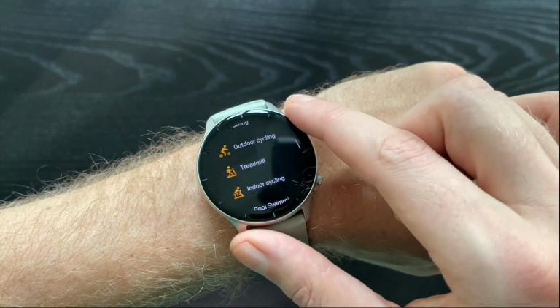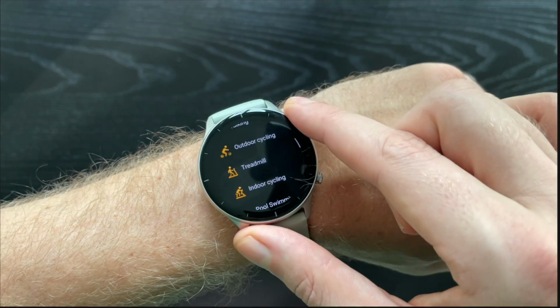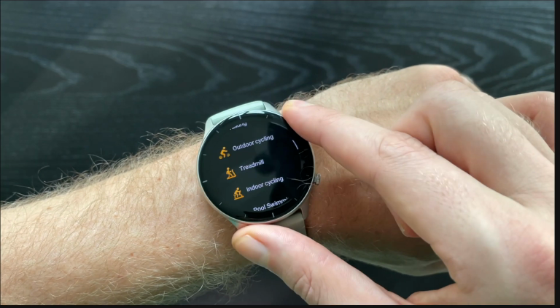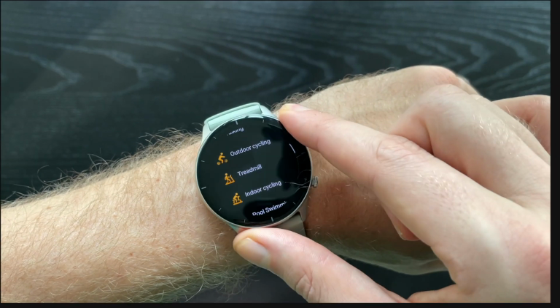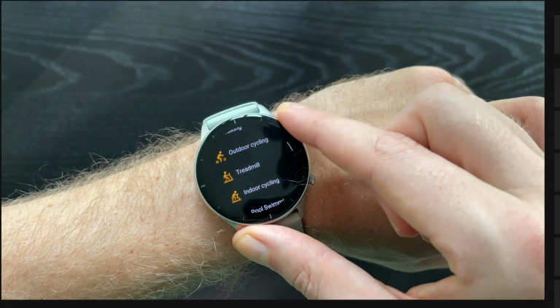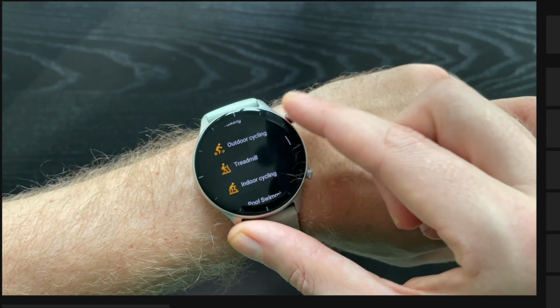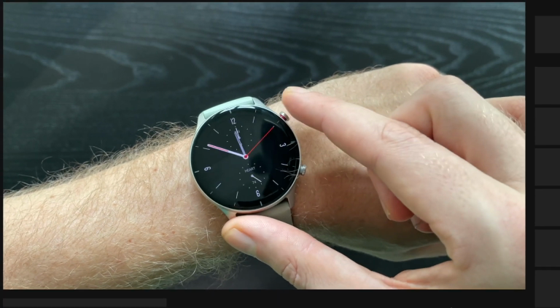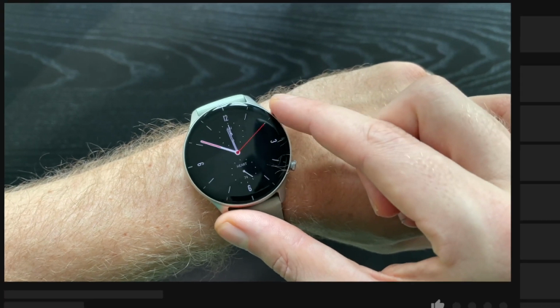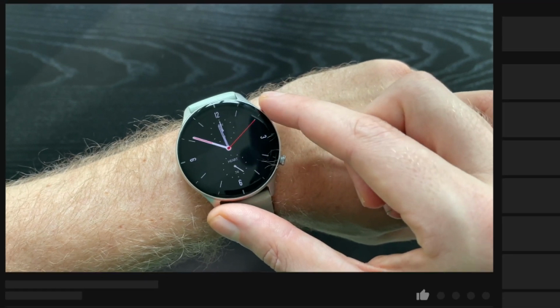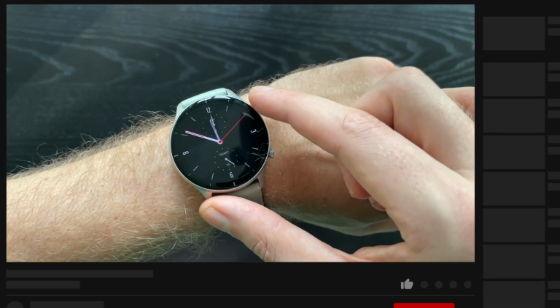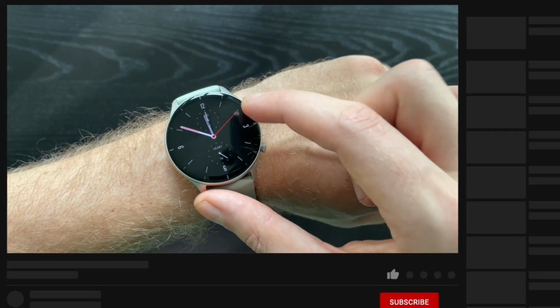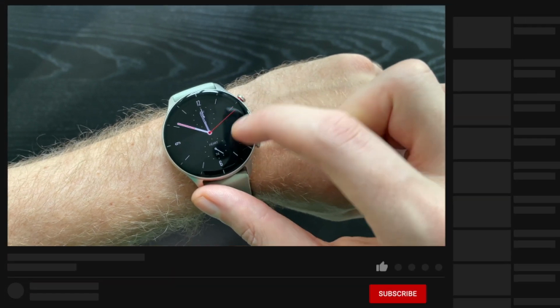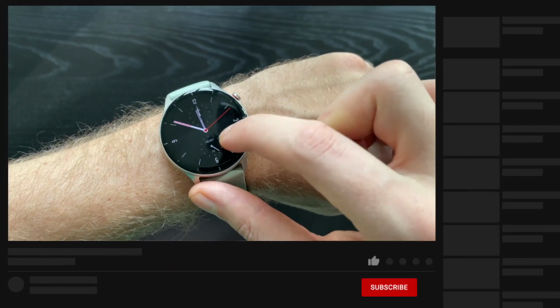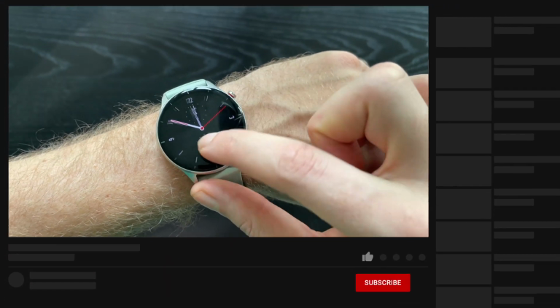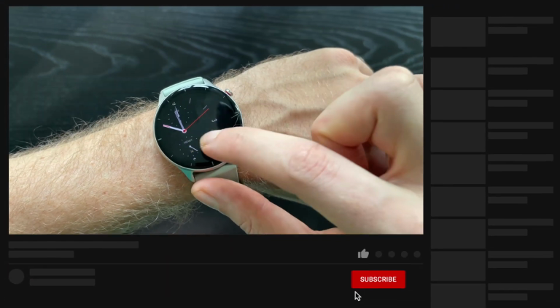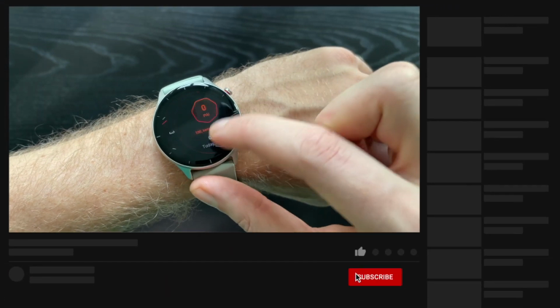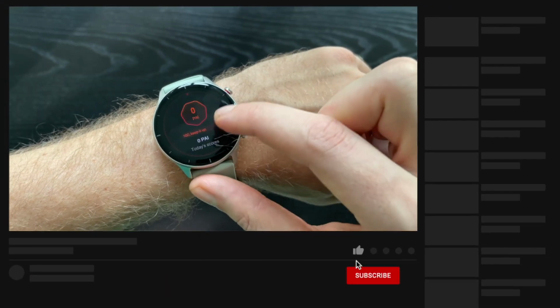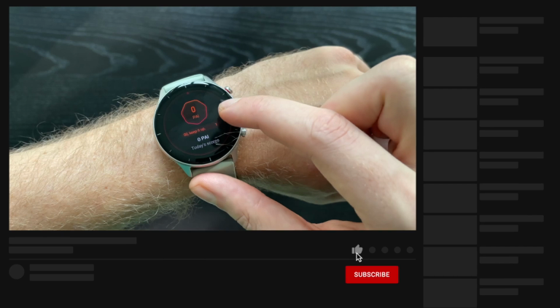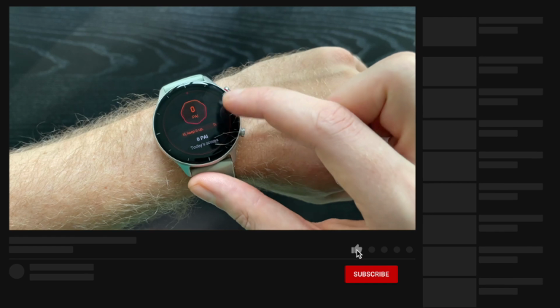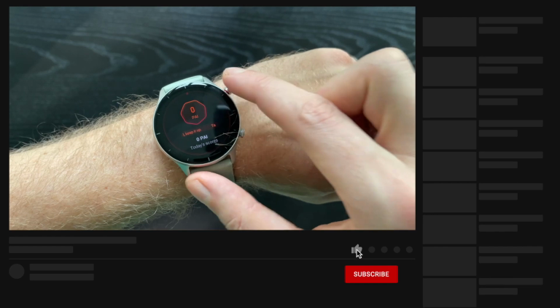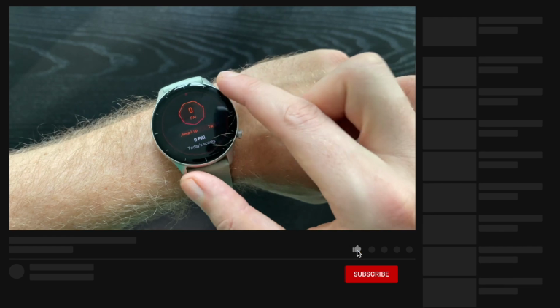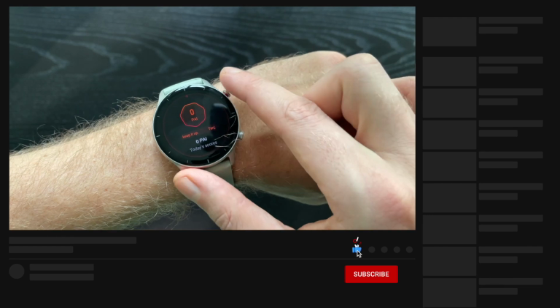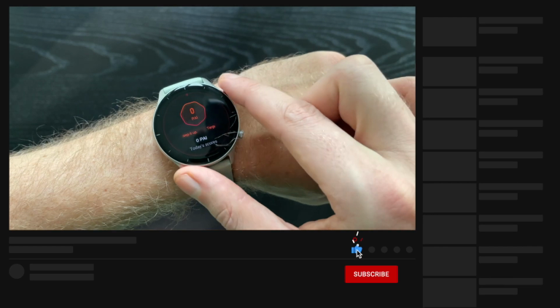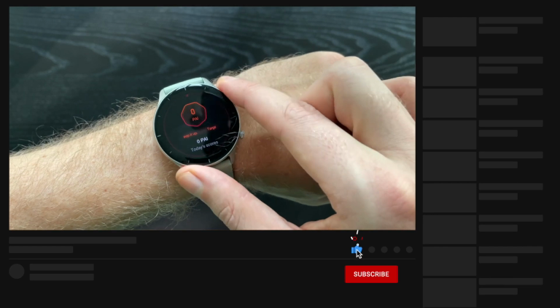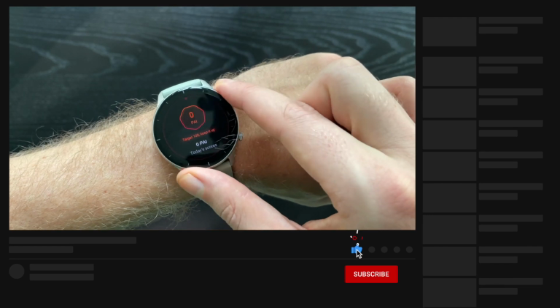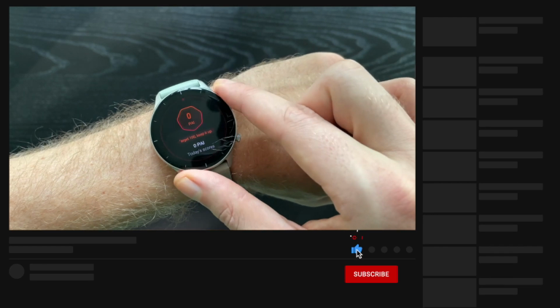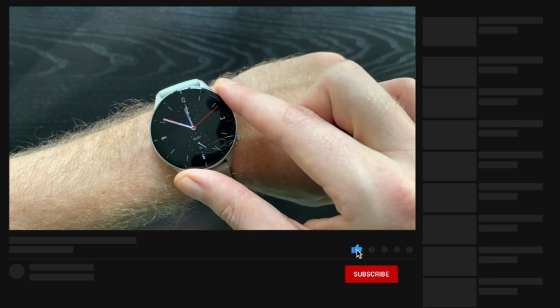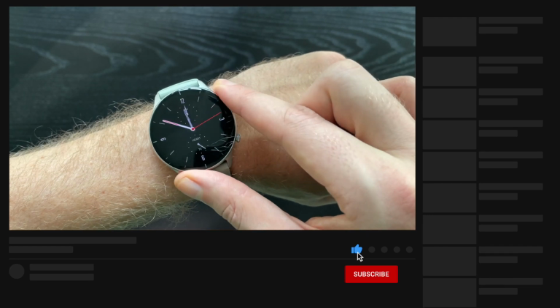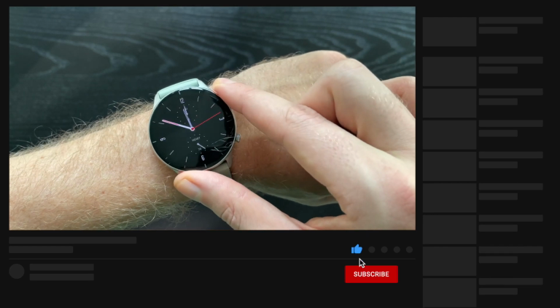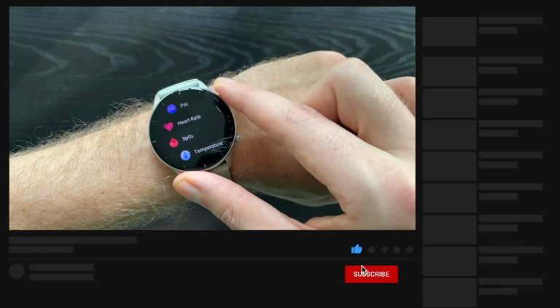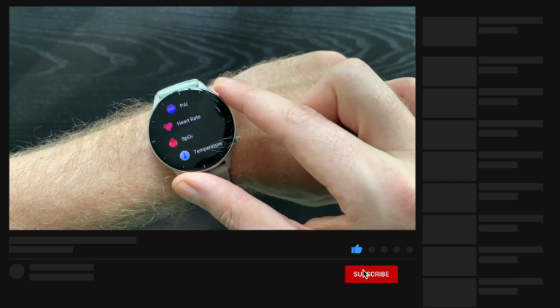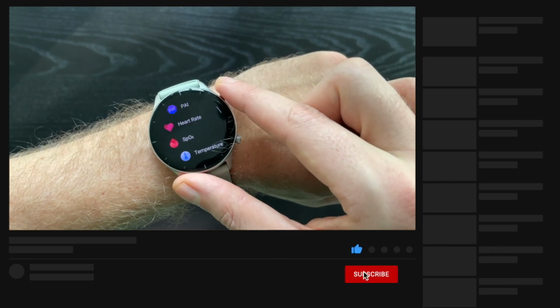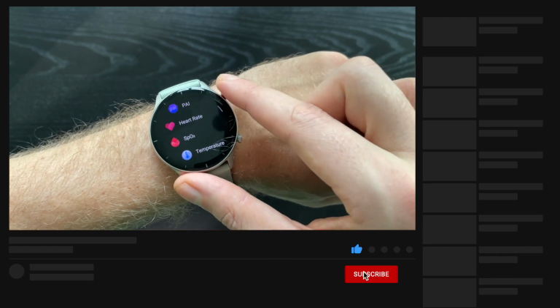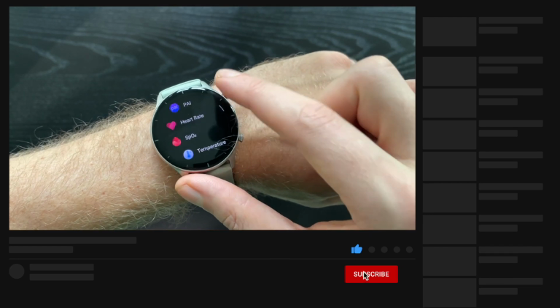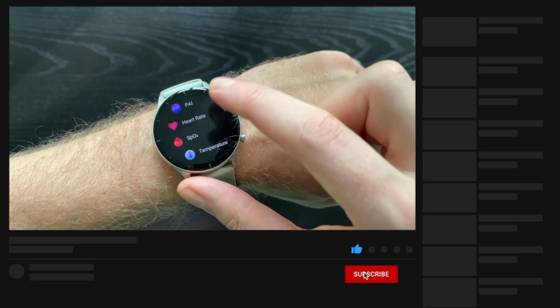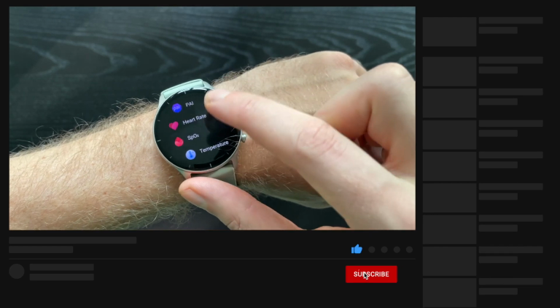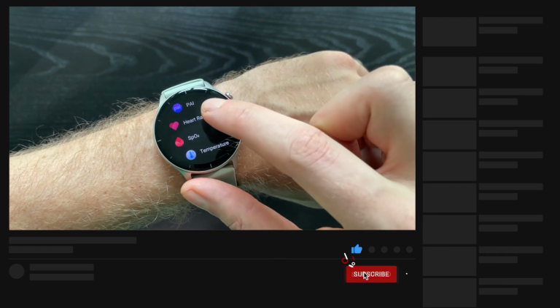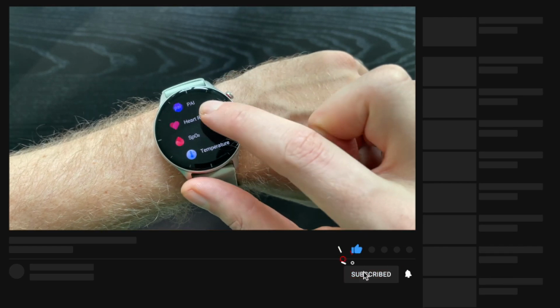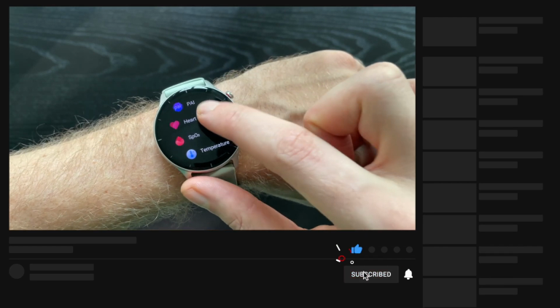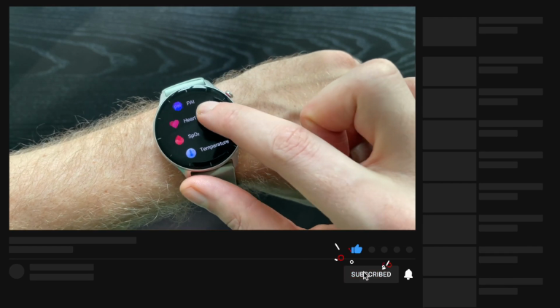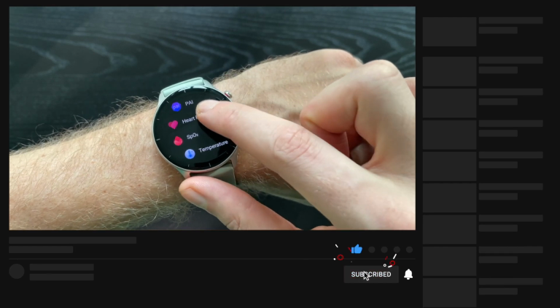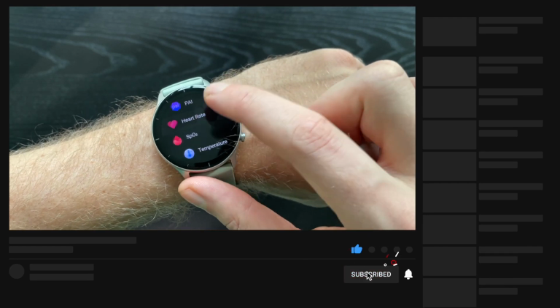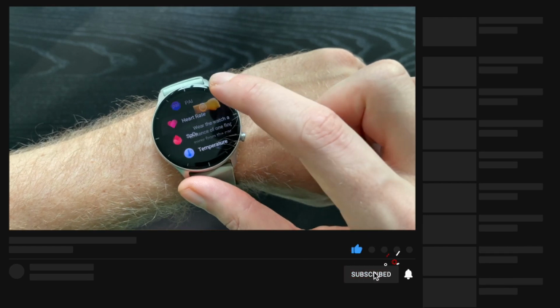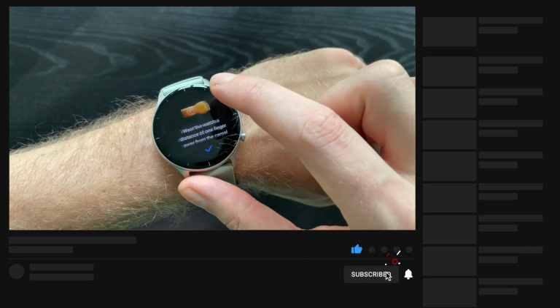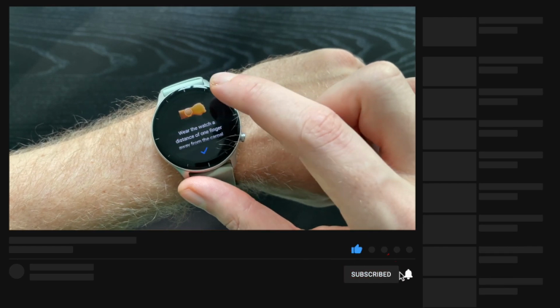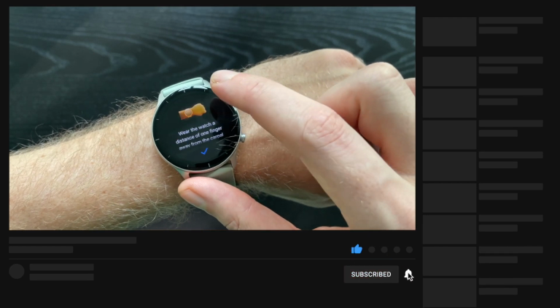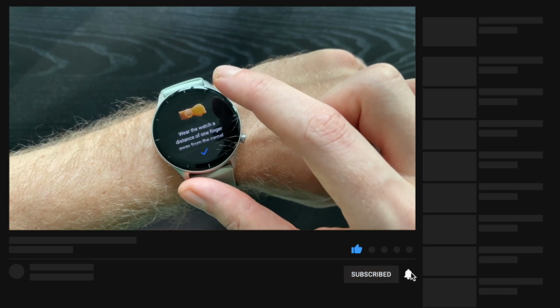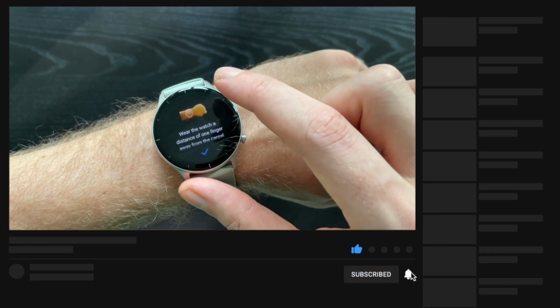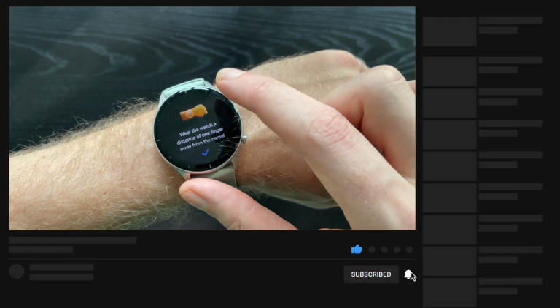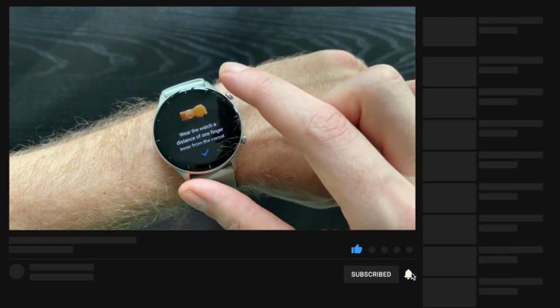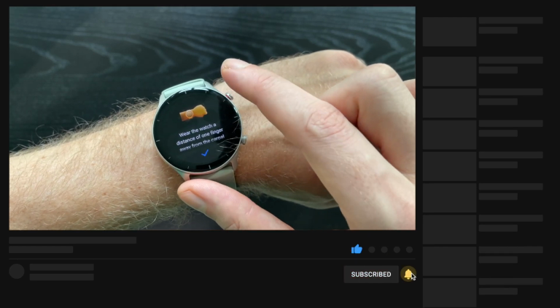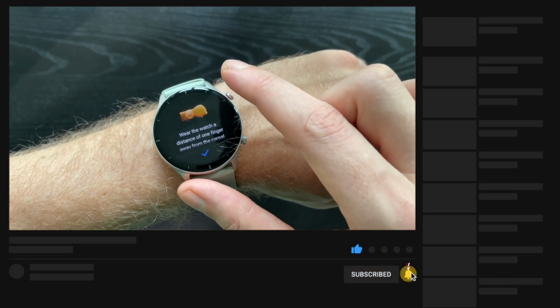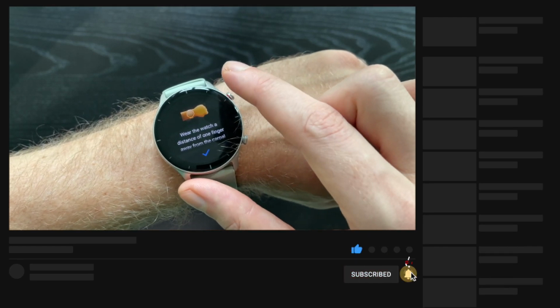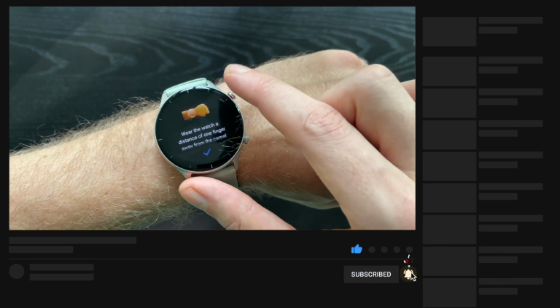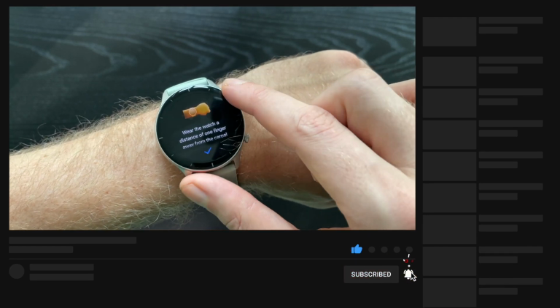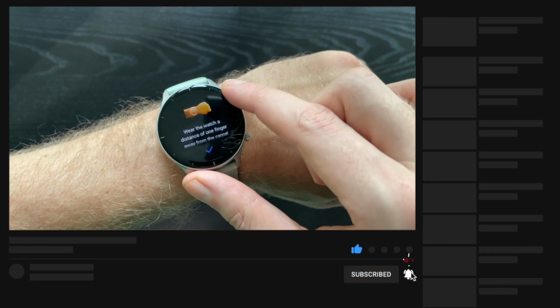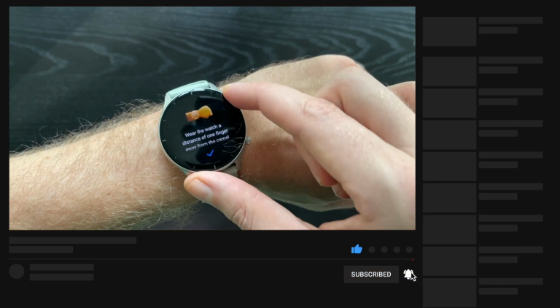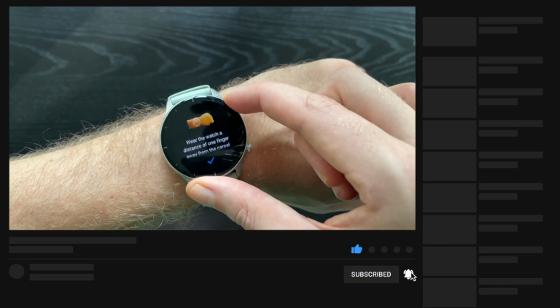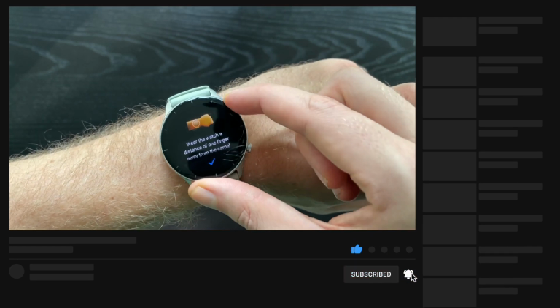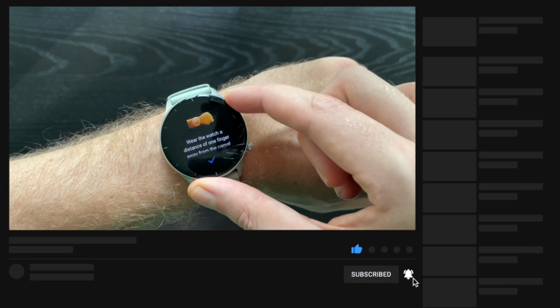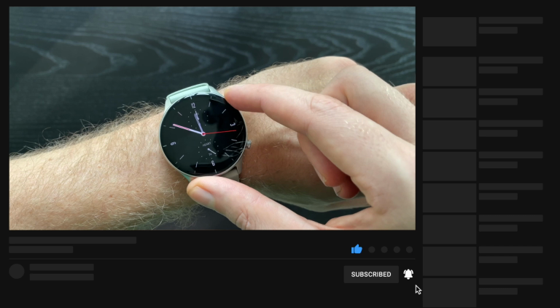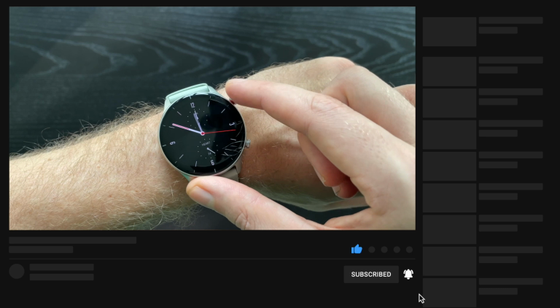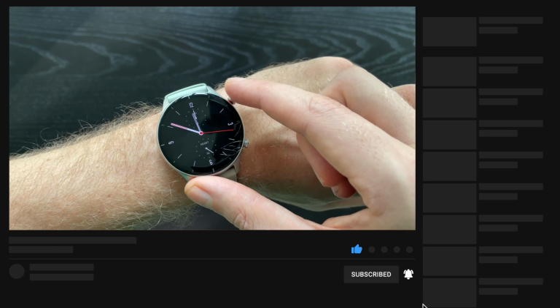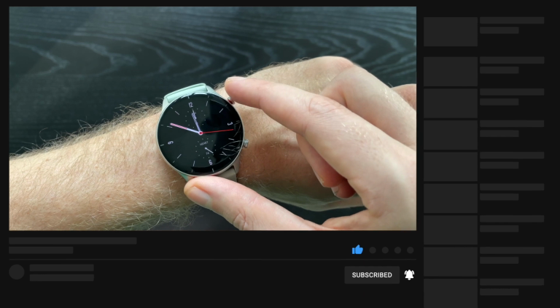But before we start, if you are new to this channel then please subscribe for more videos and tutorials like this, and please hit the like button to help with the YouTube algorithm.